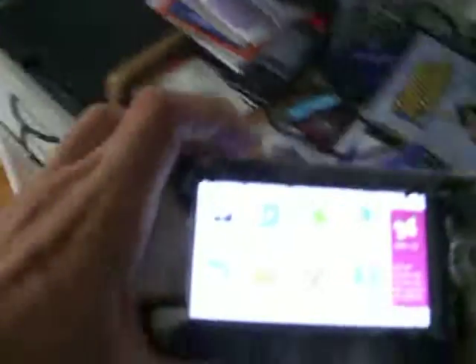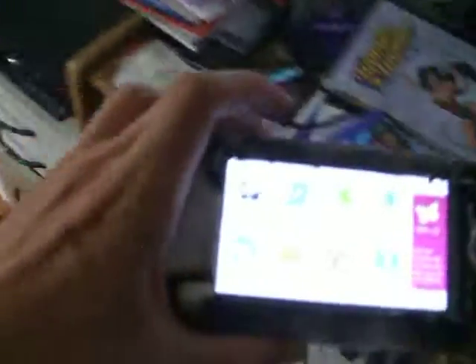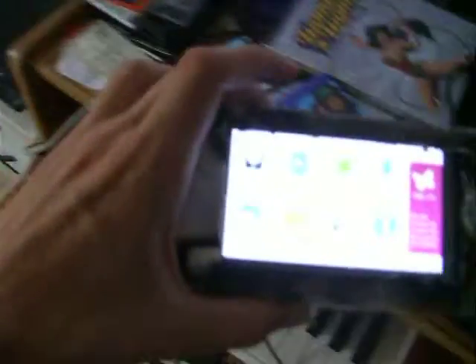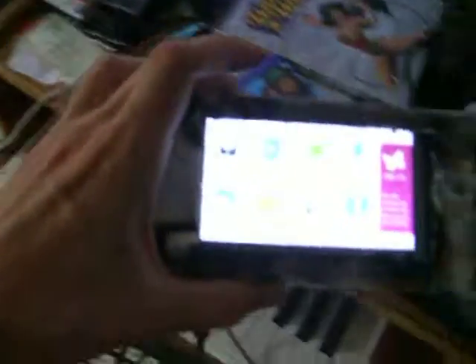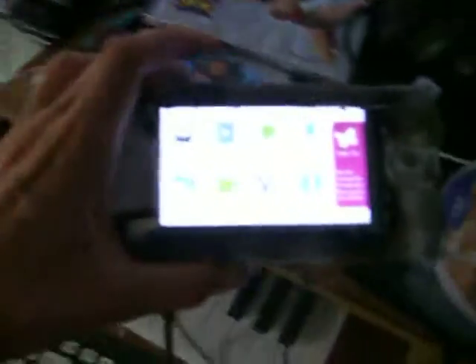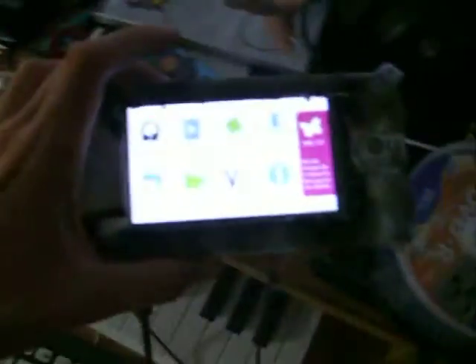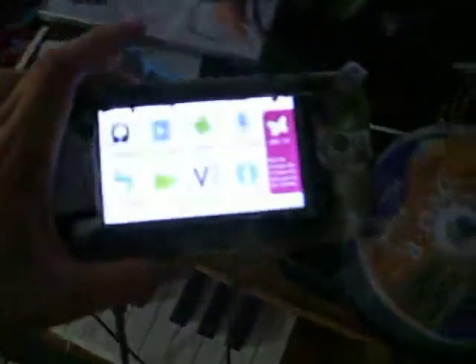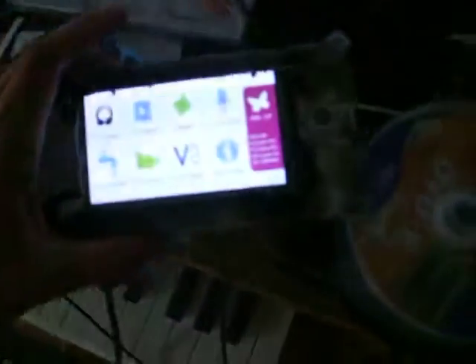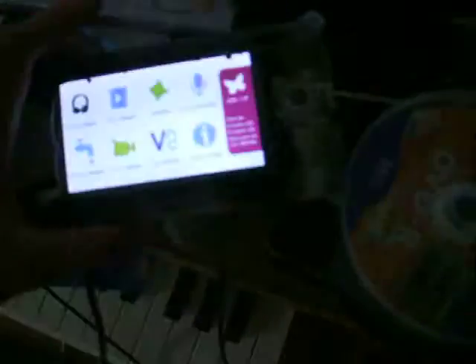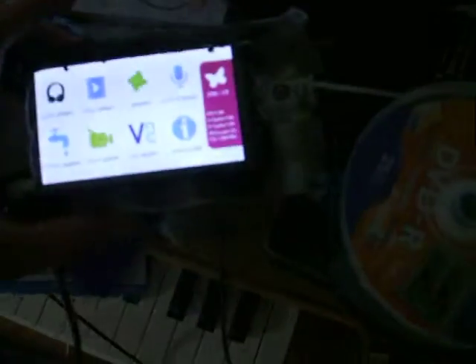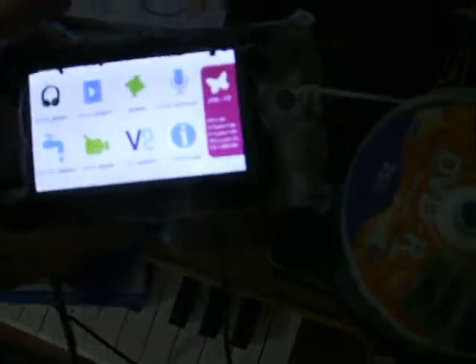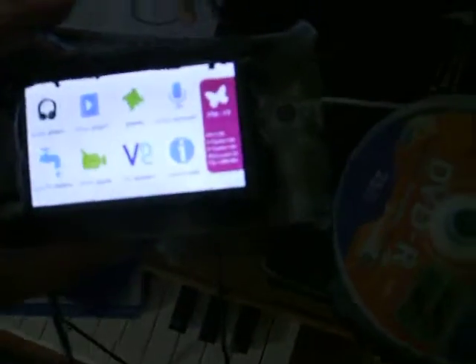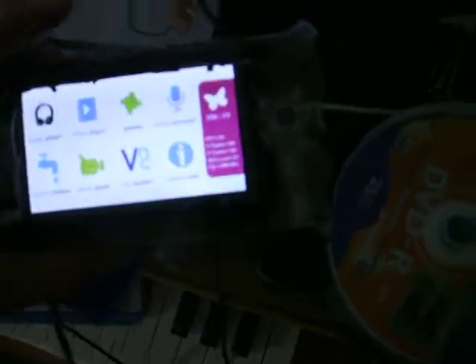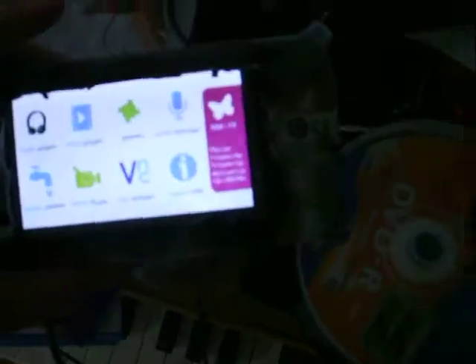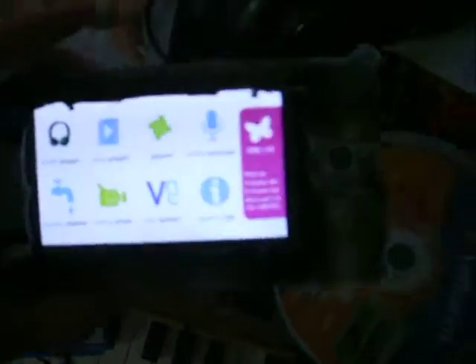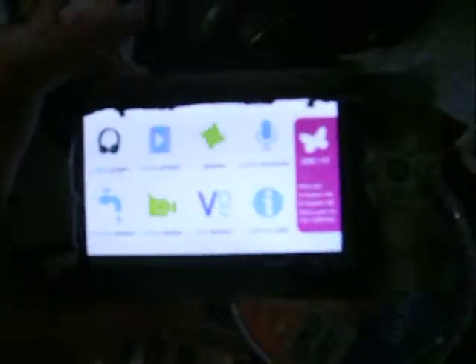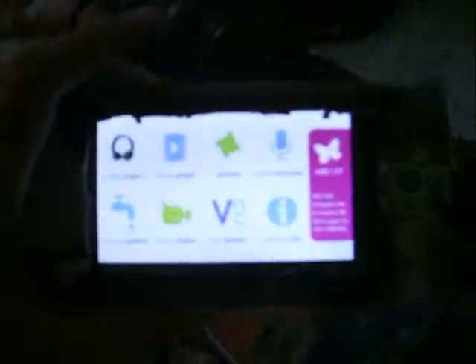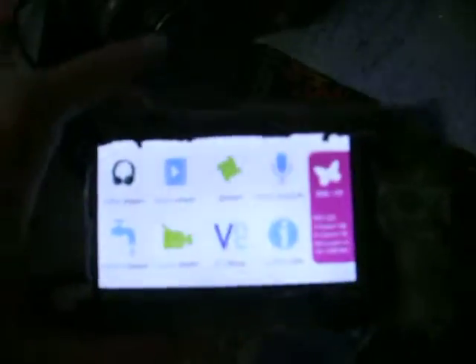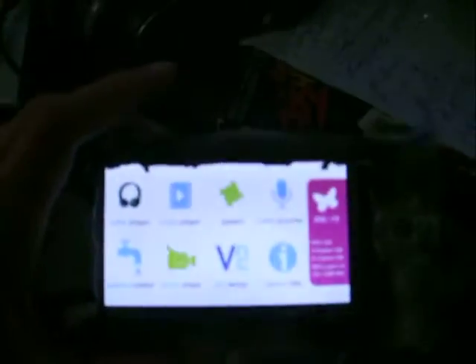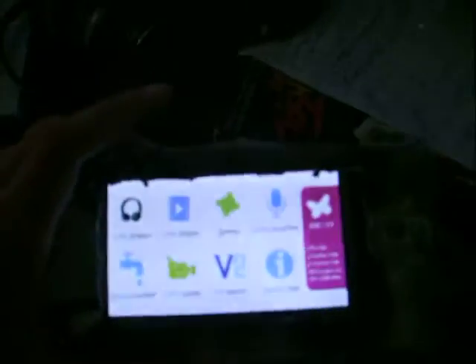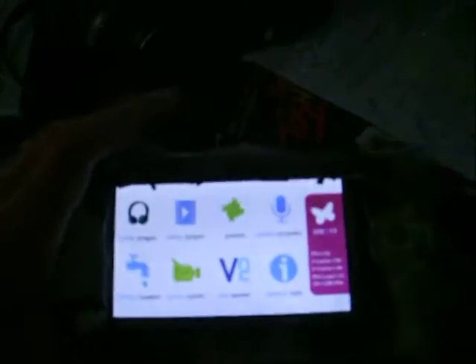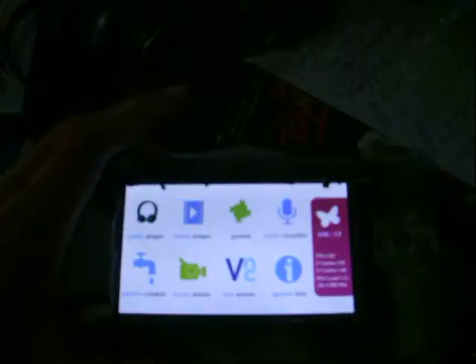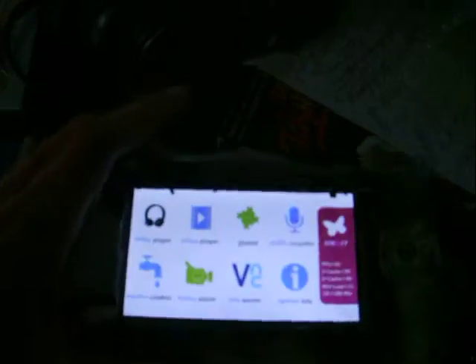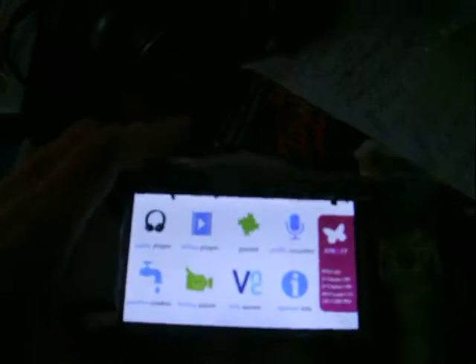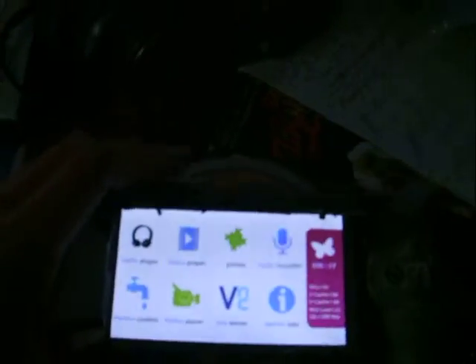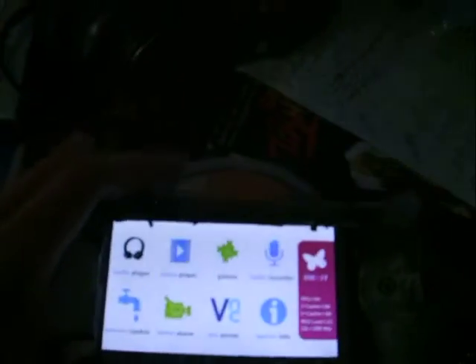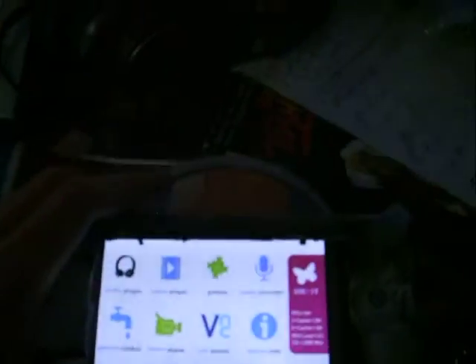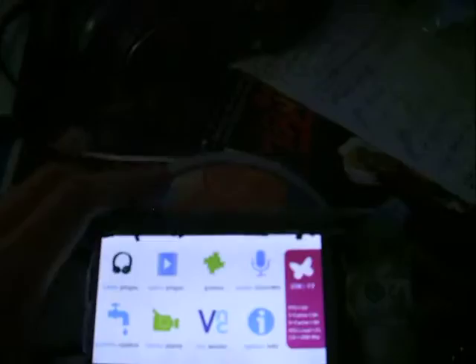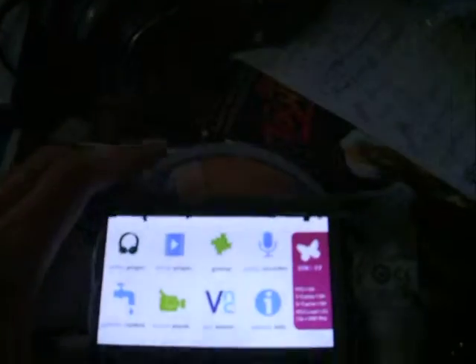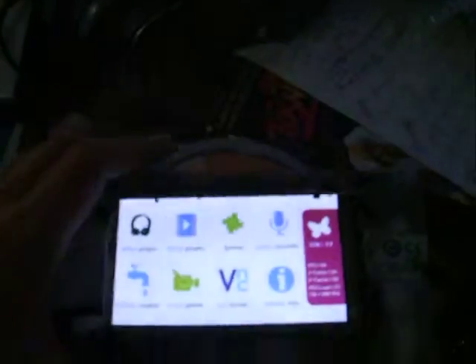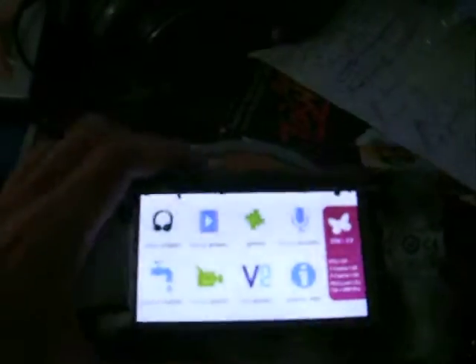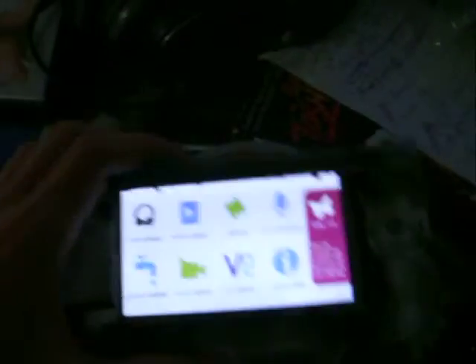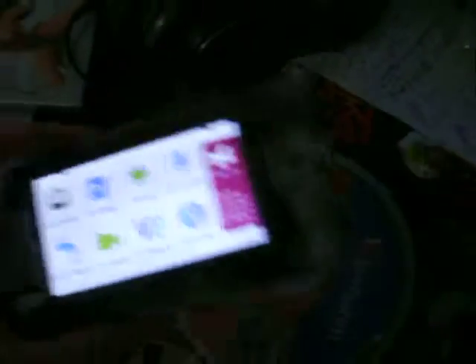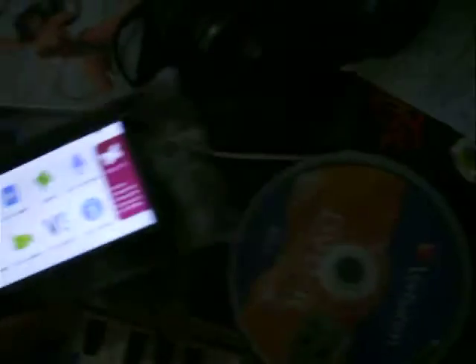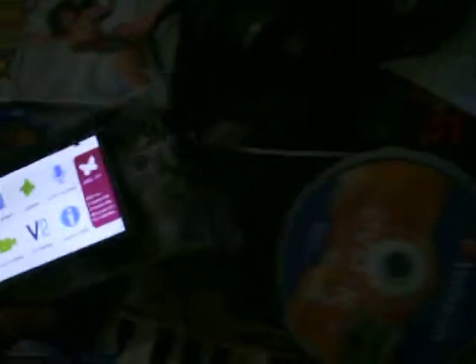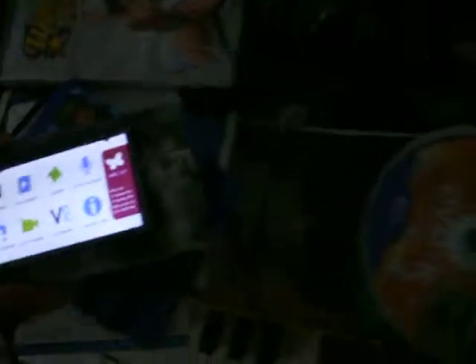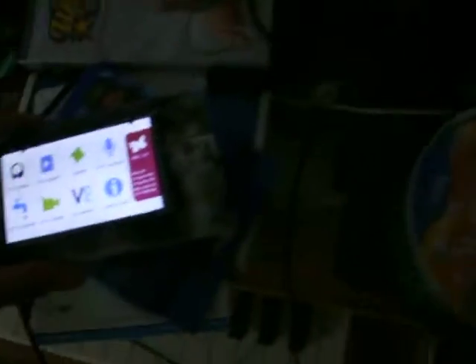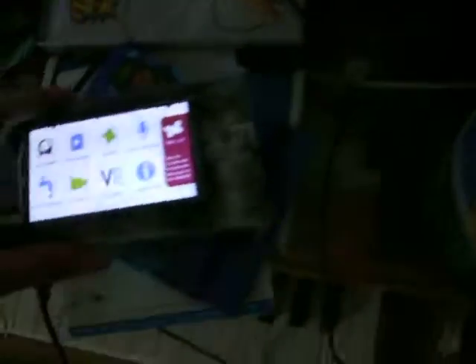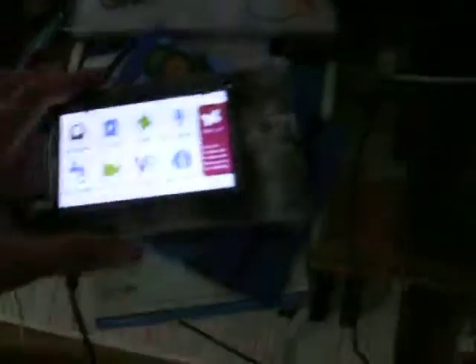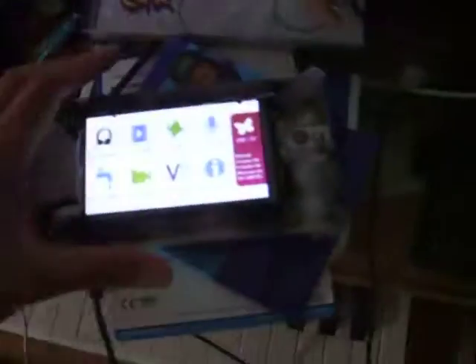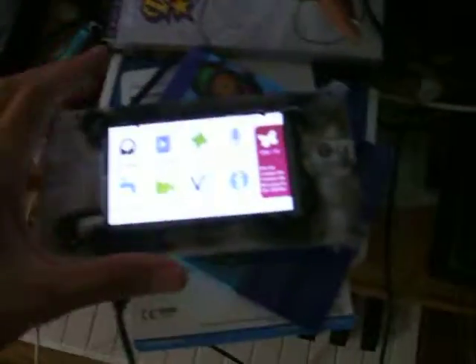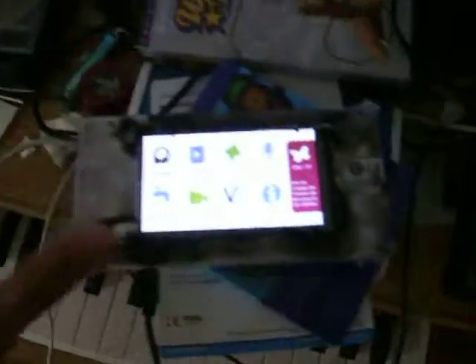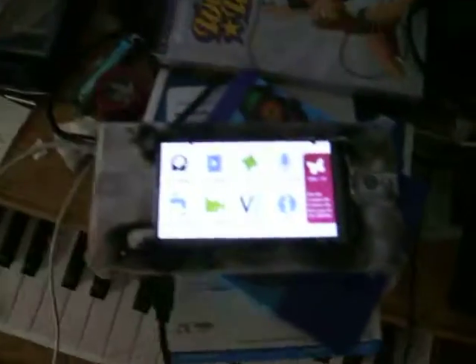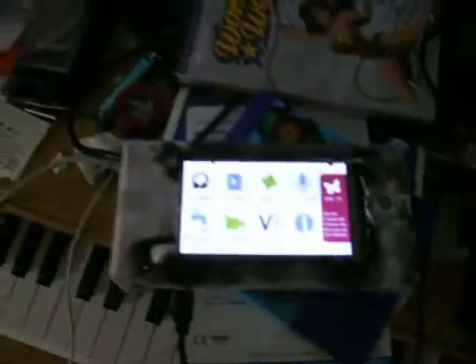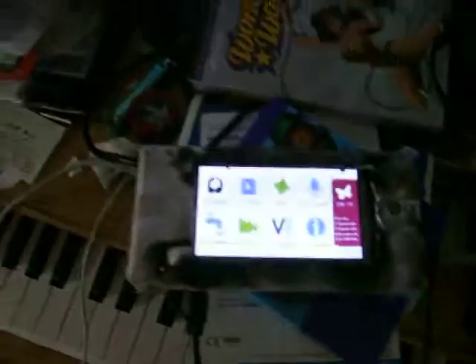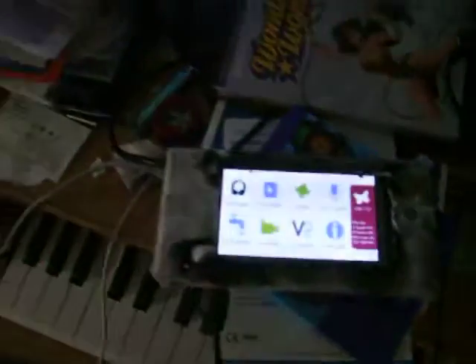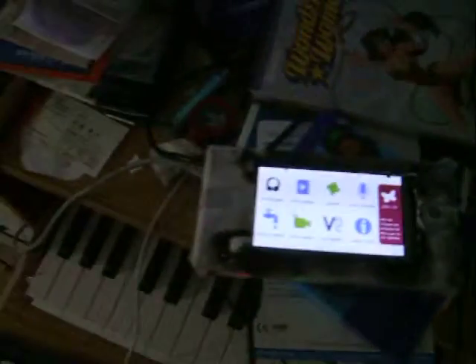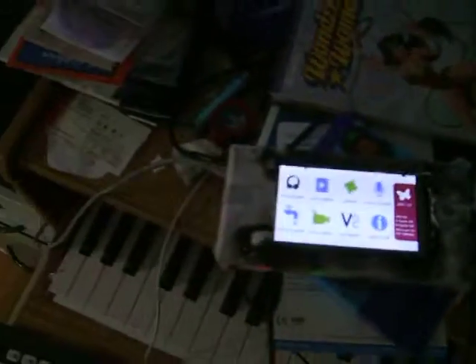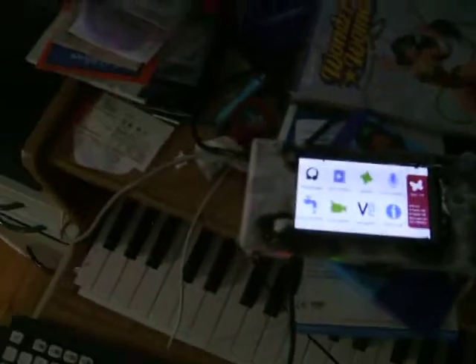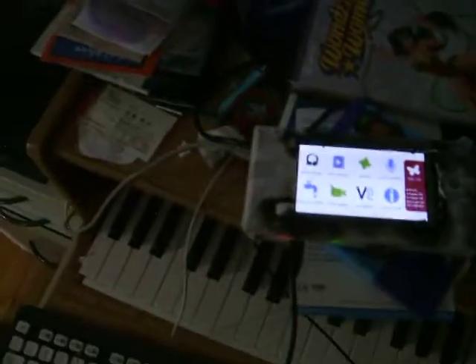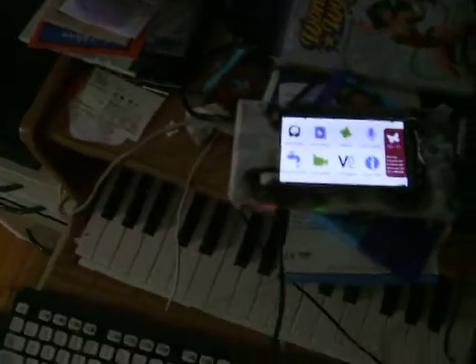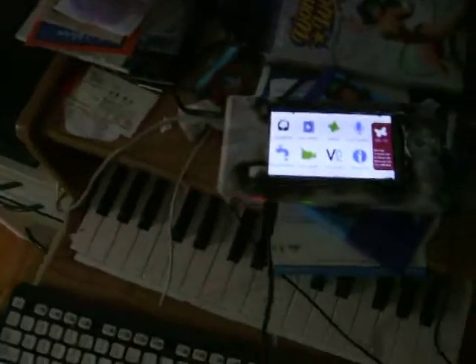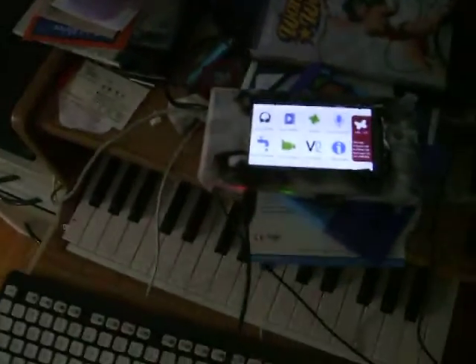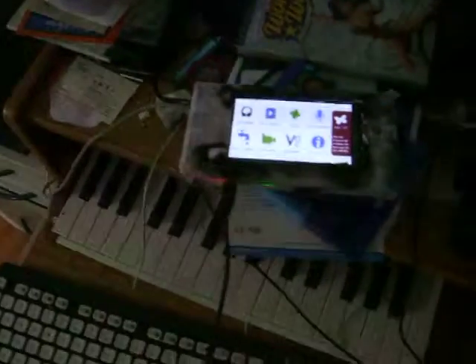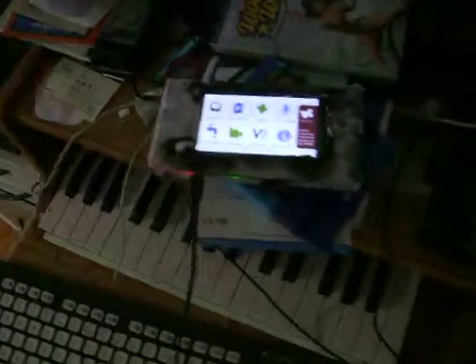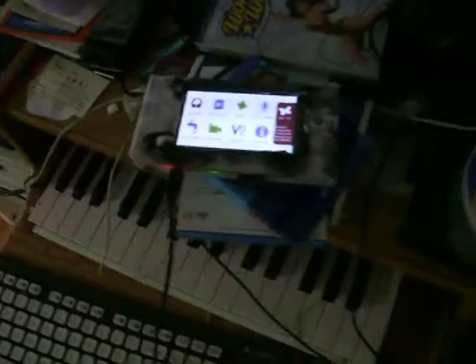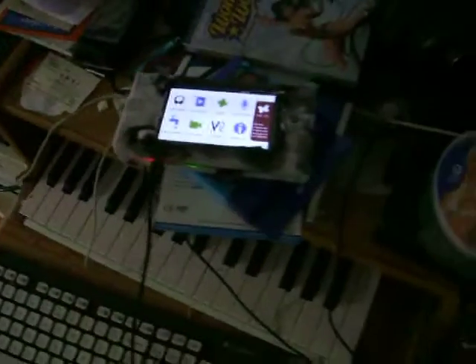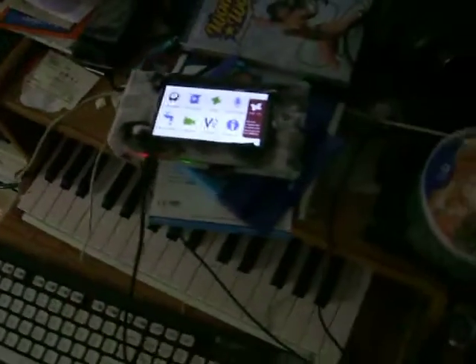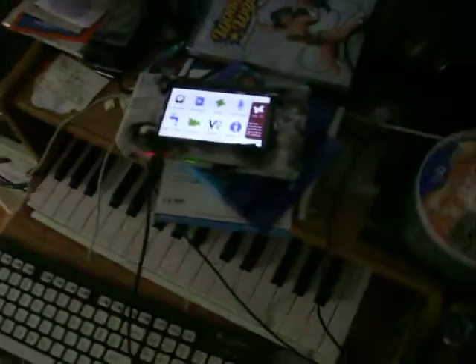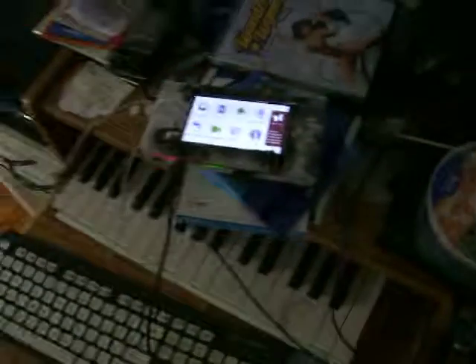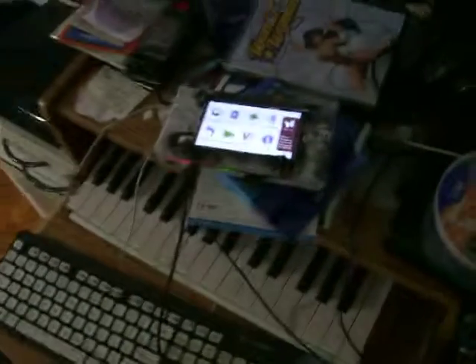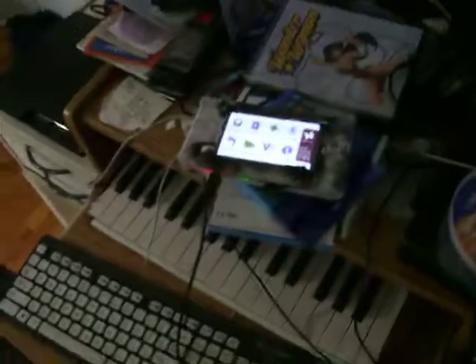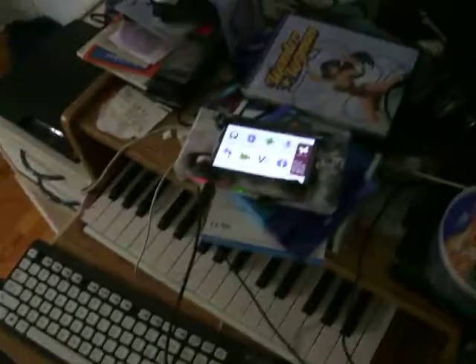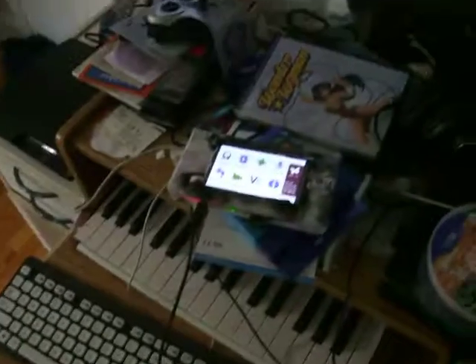So that was a little demo of my makeshift case. Hope you enjoyed it. Thank you.